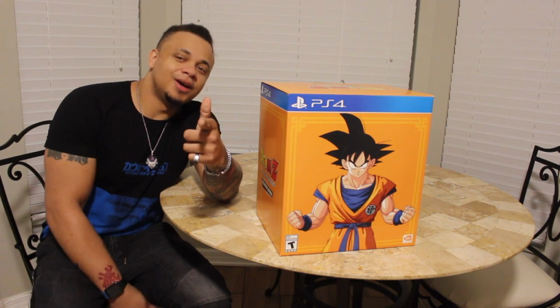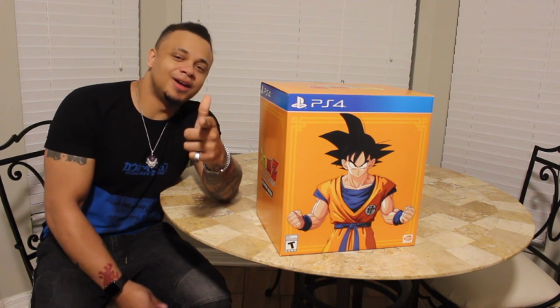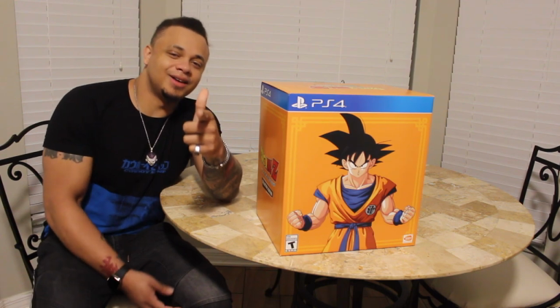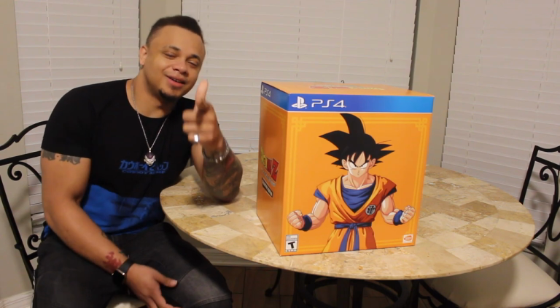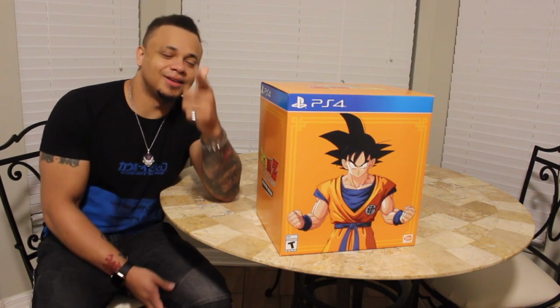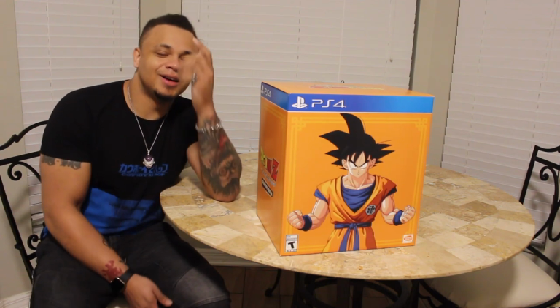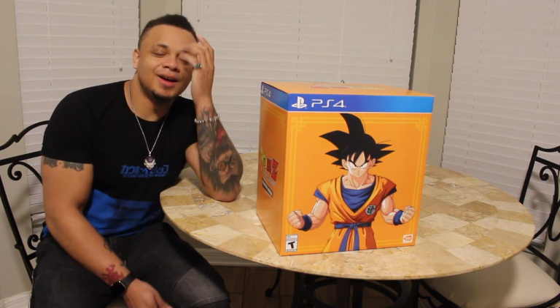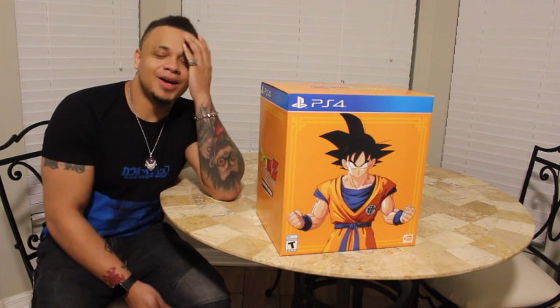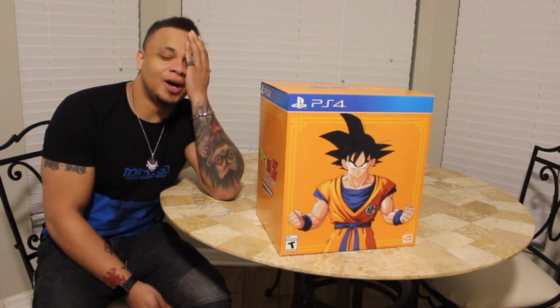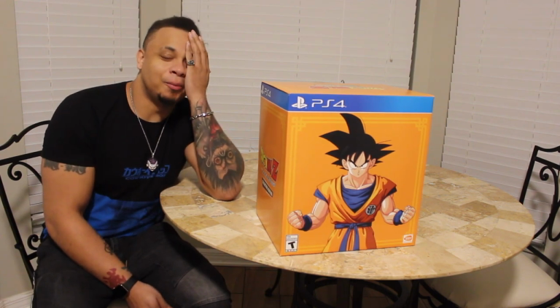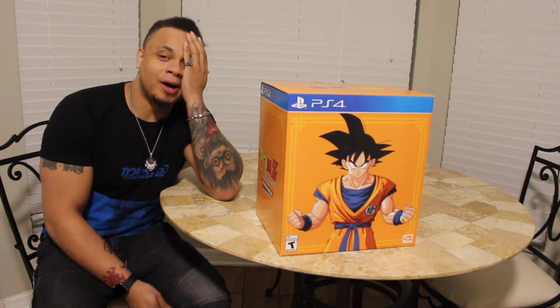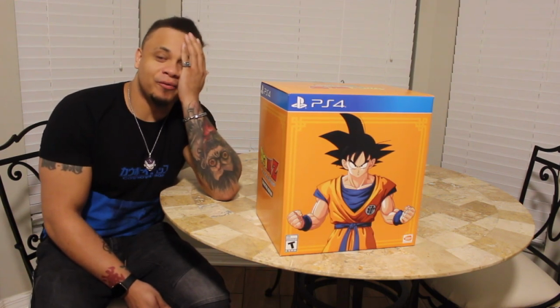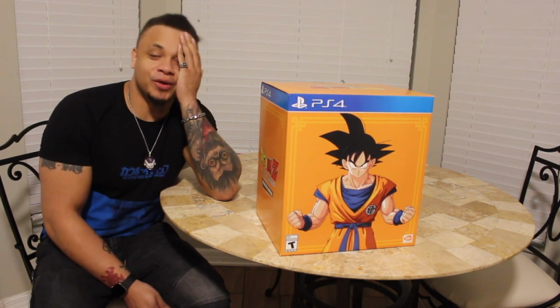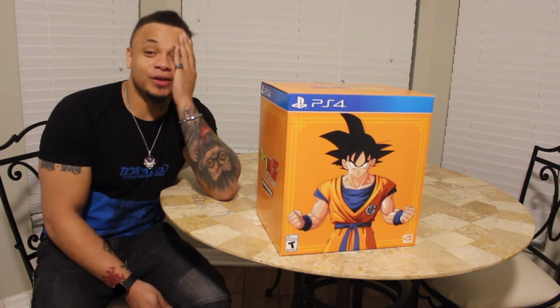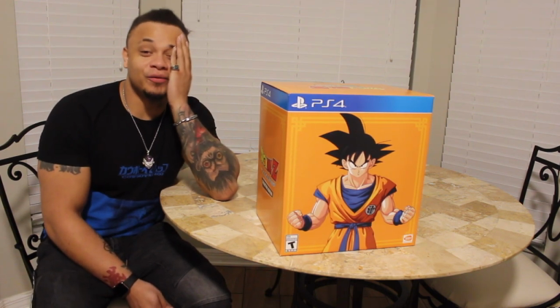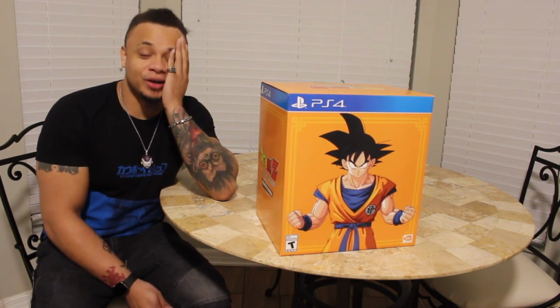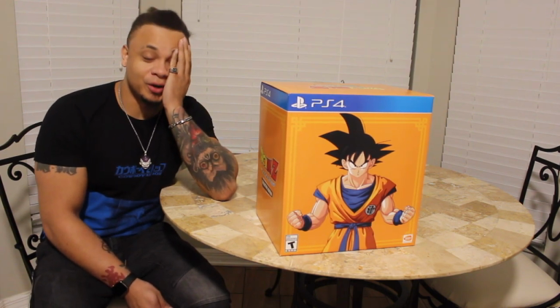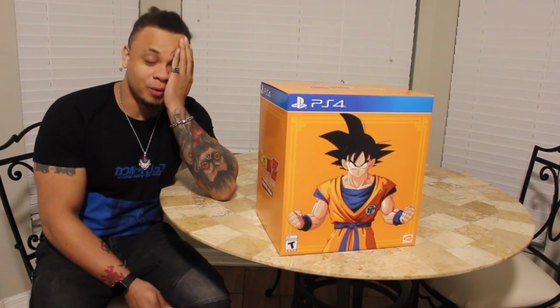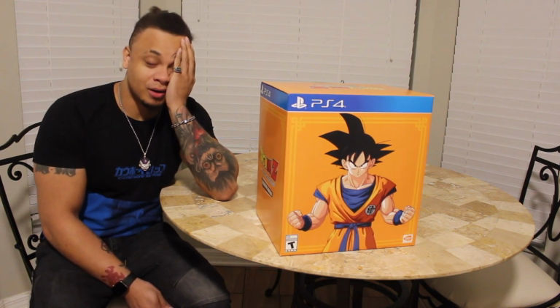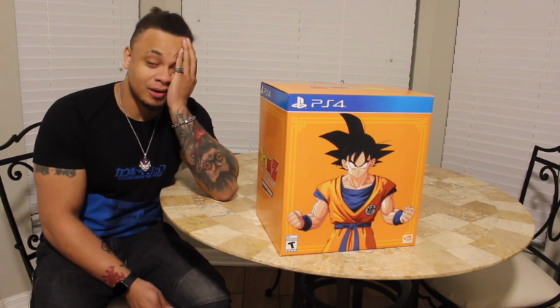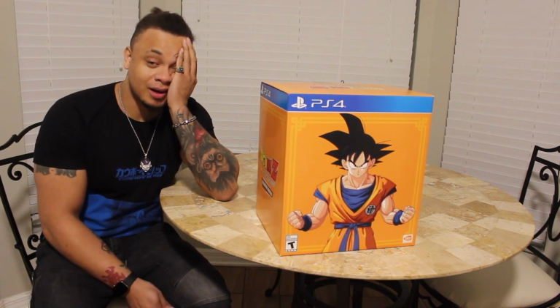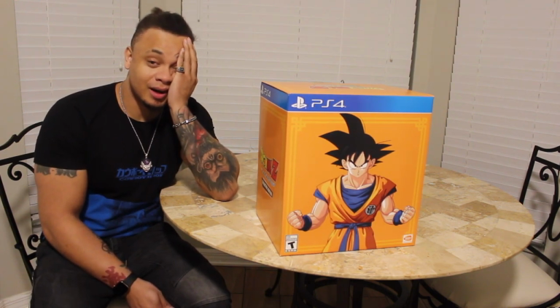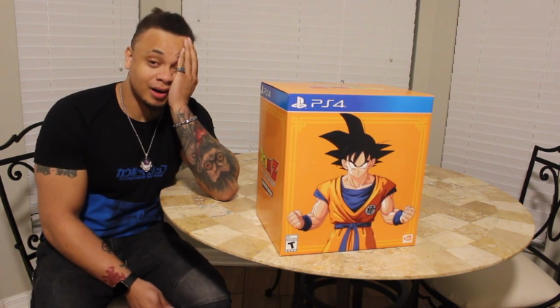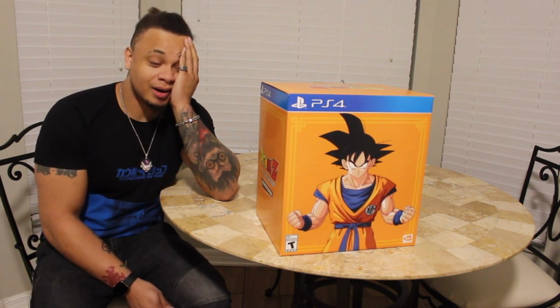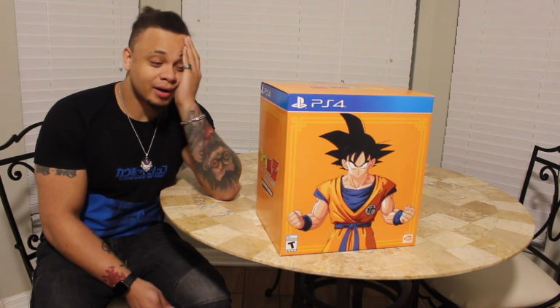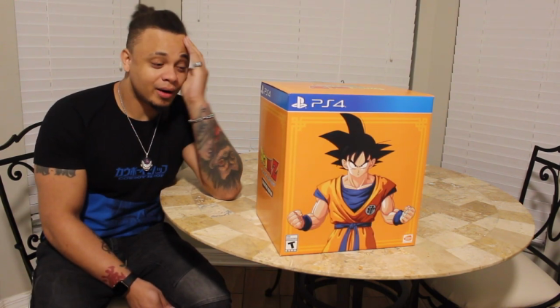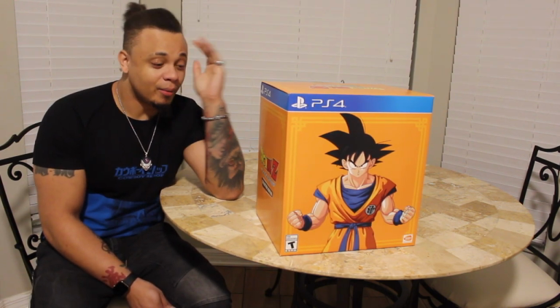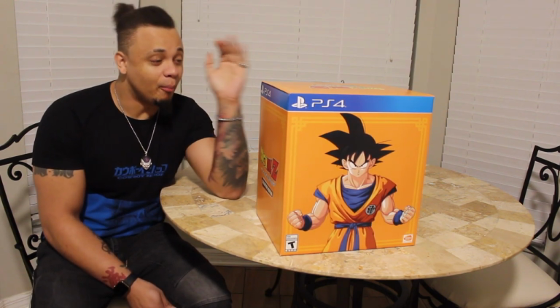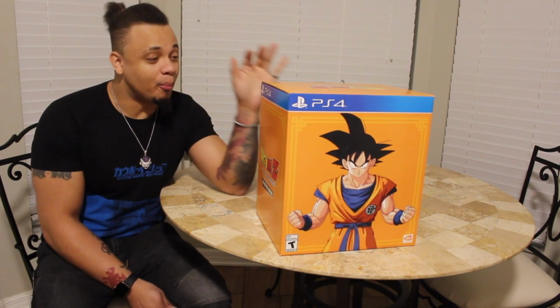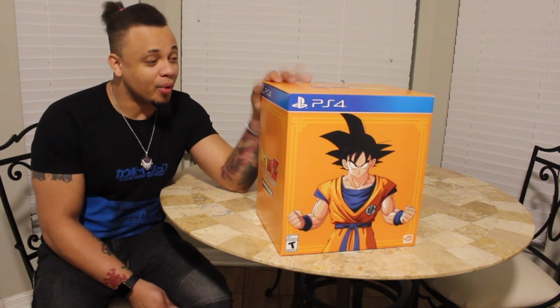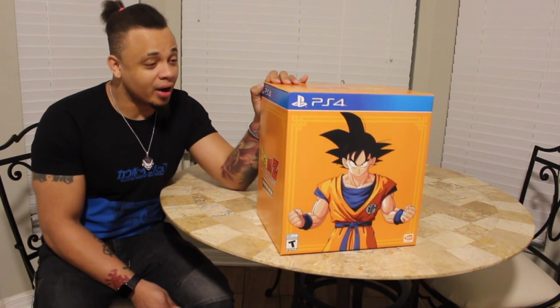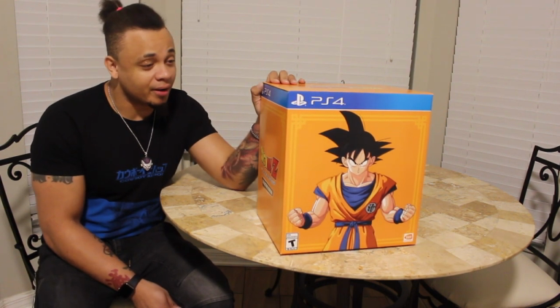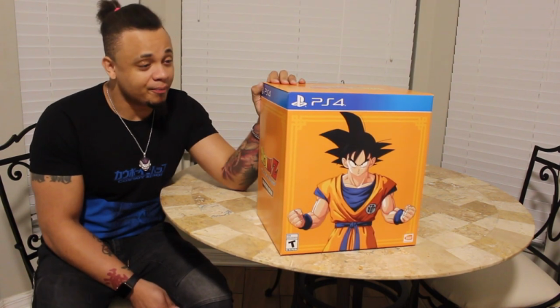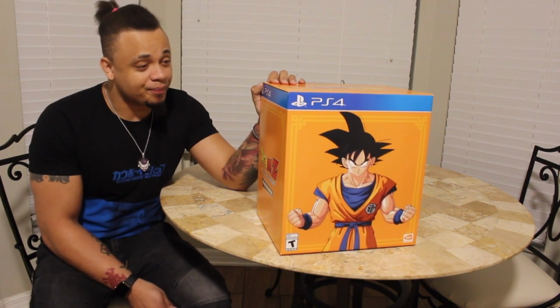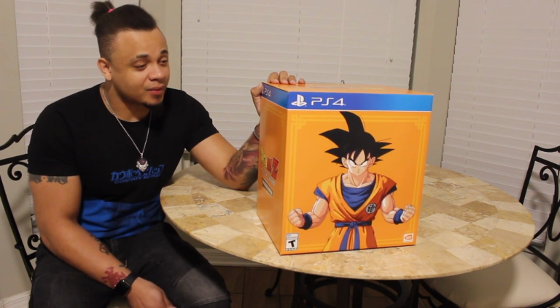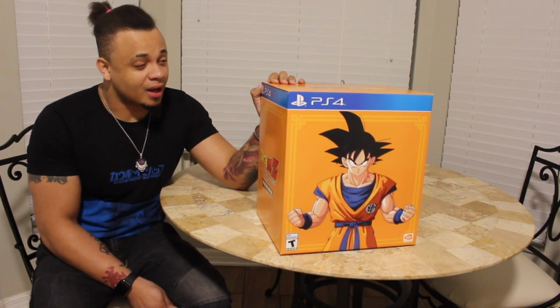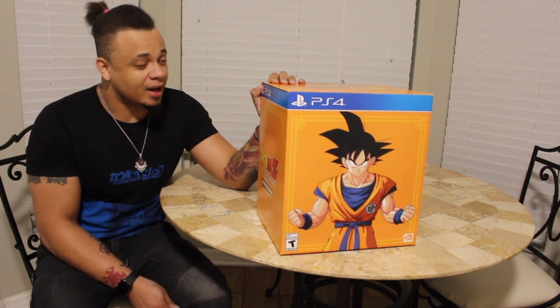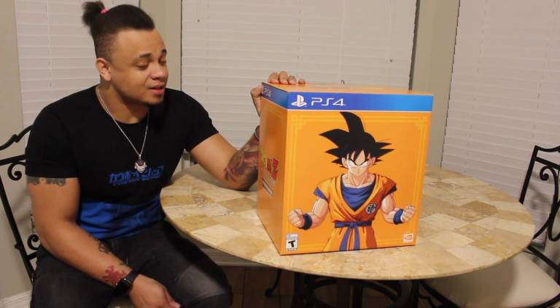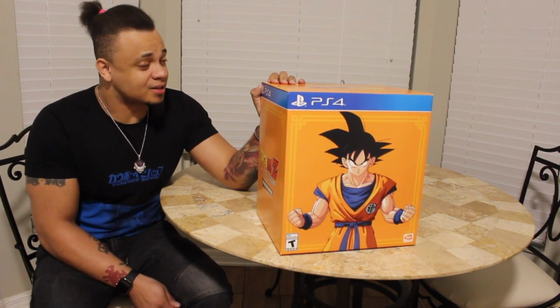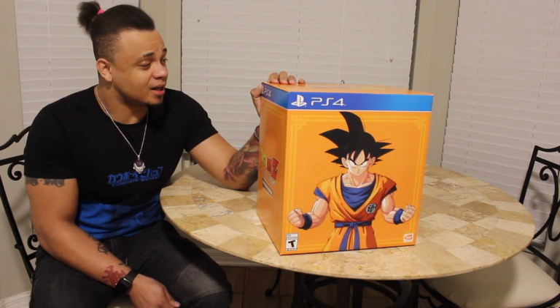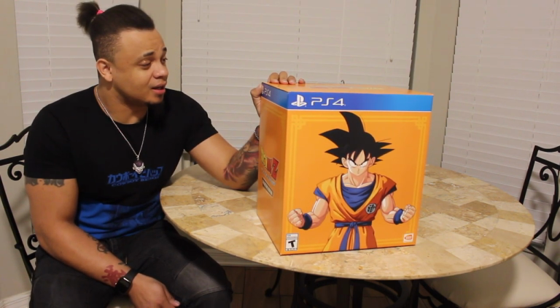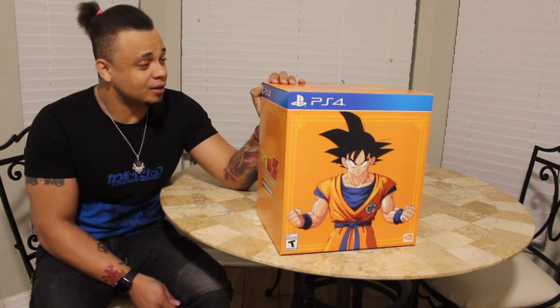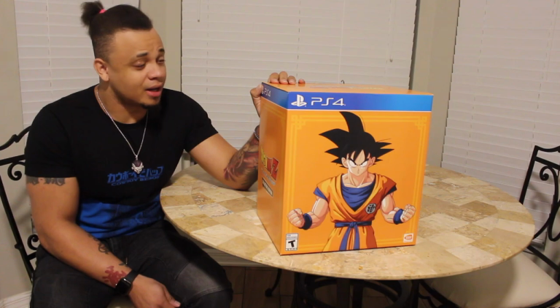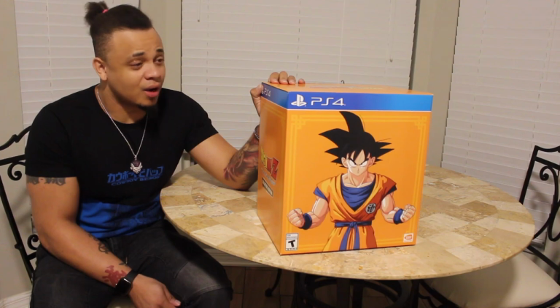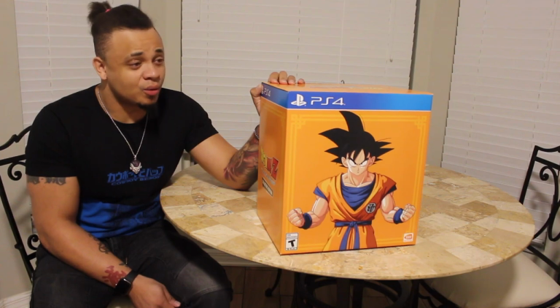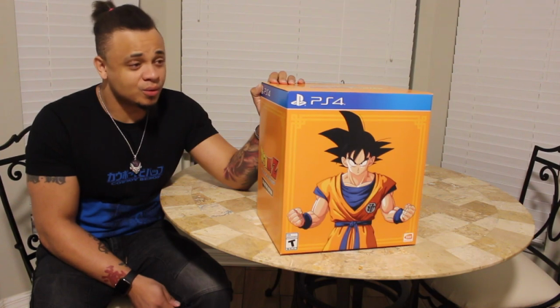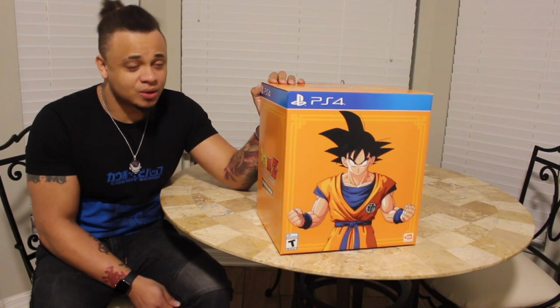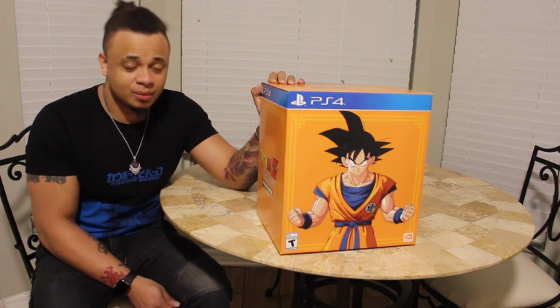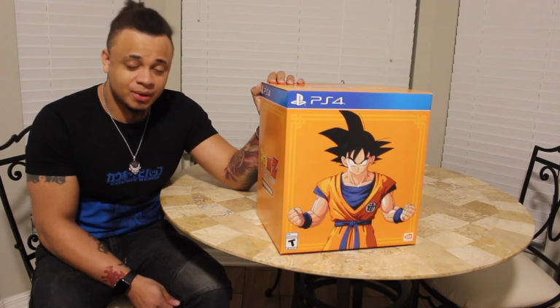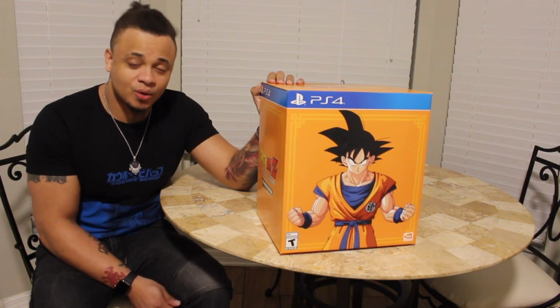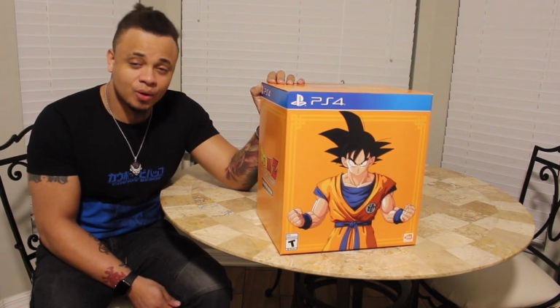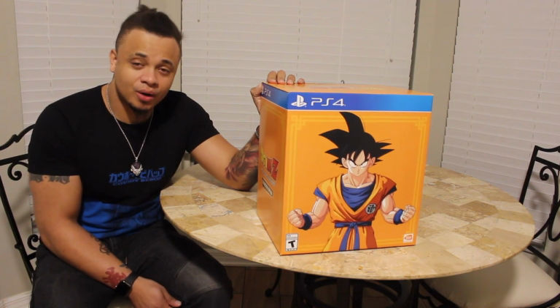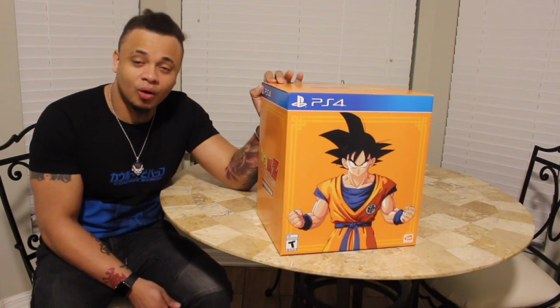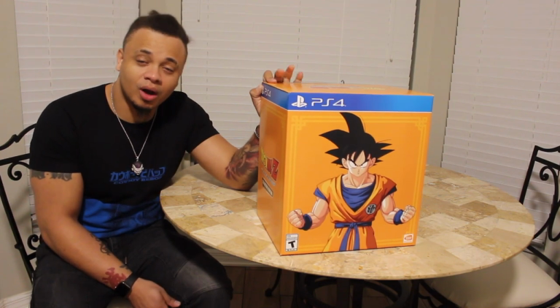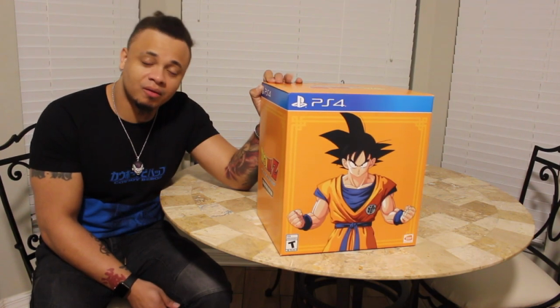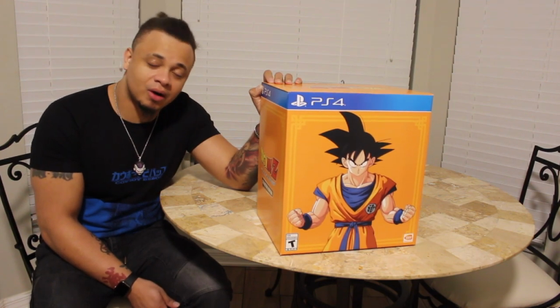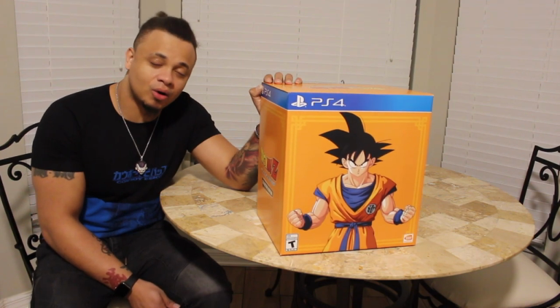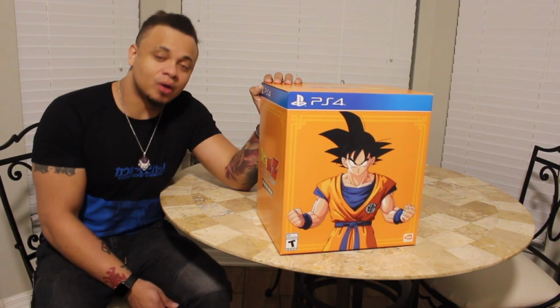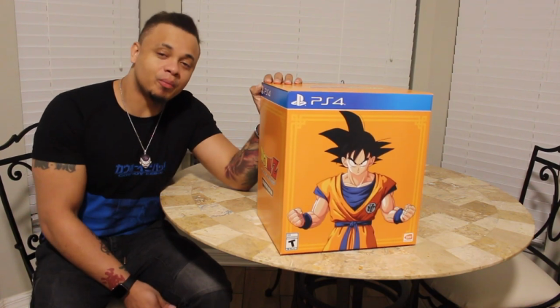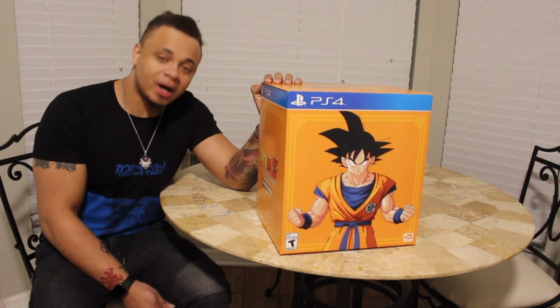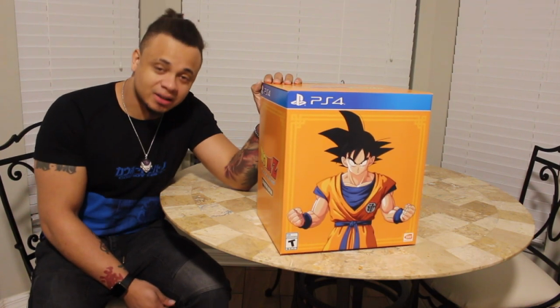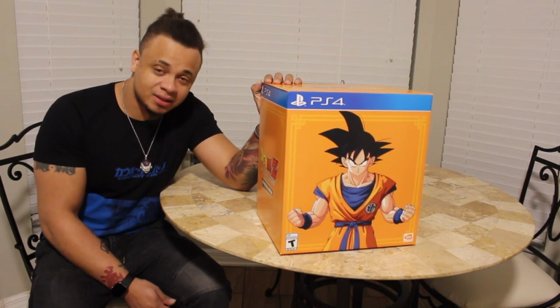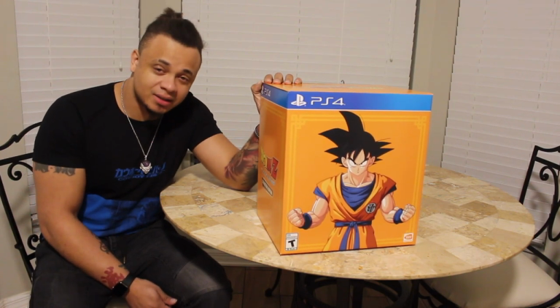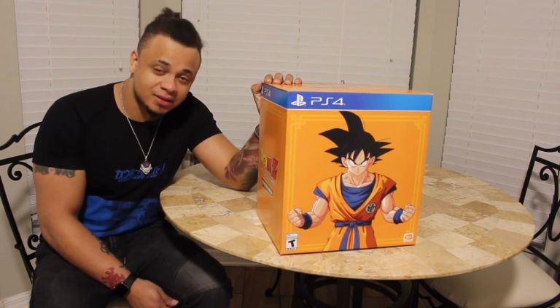Hey YouTube, I'm not feeling very well today, but I said that we were going to be doing all of our unboxings.